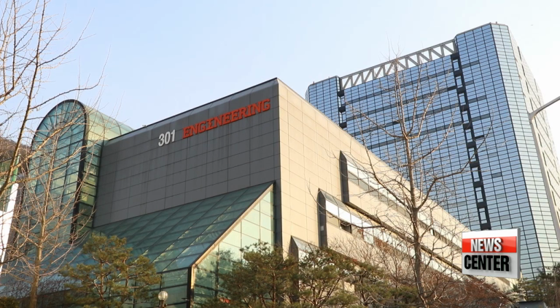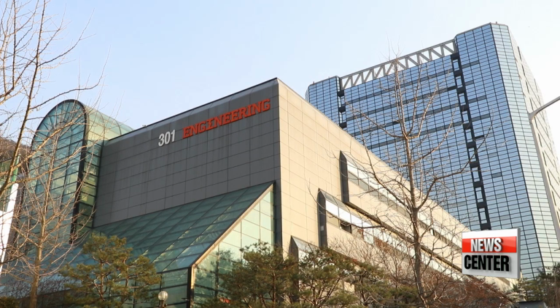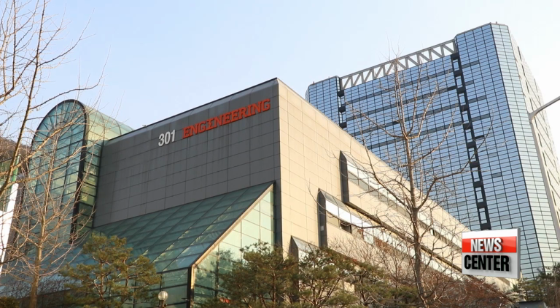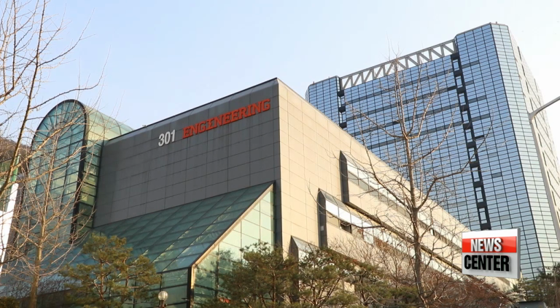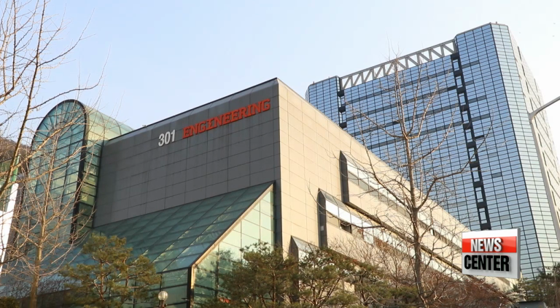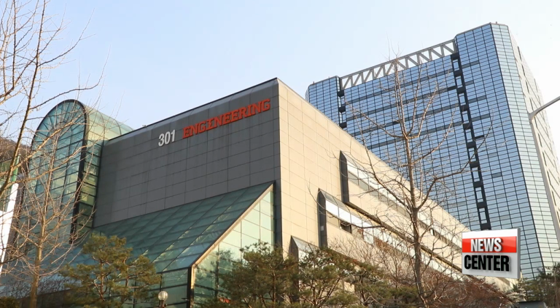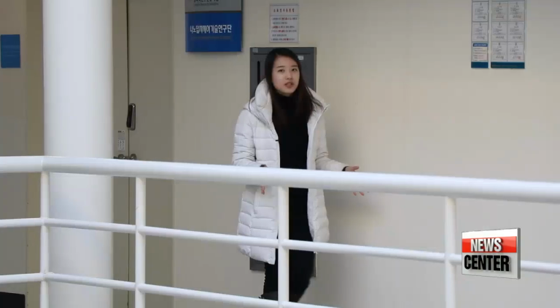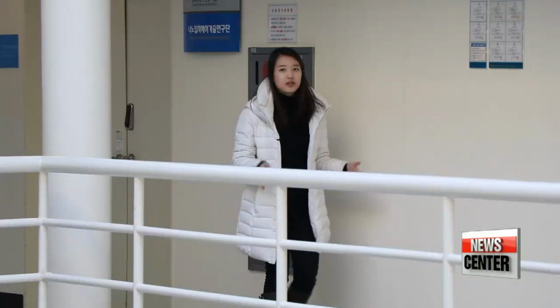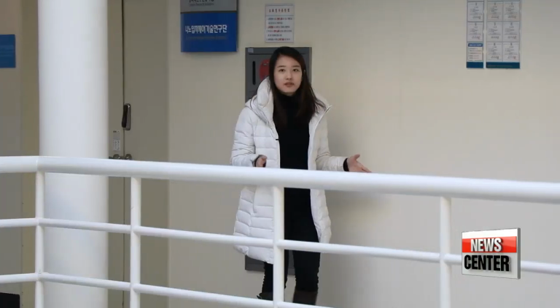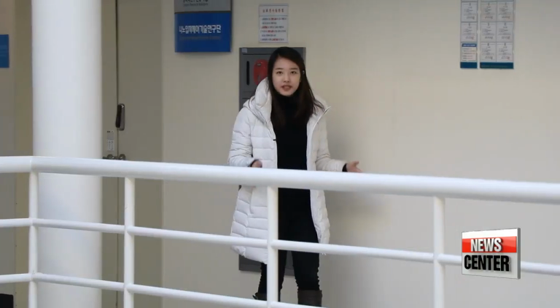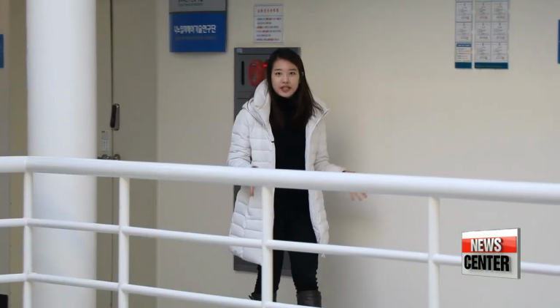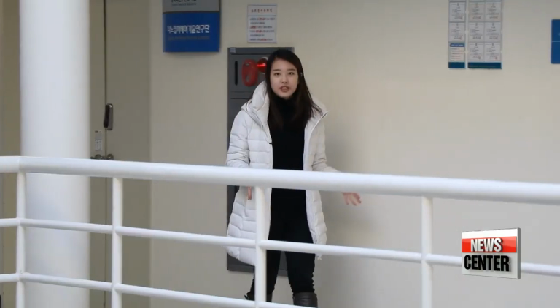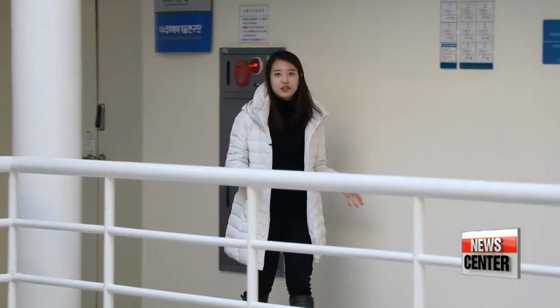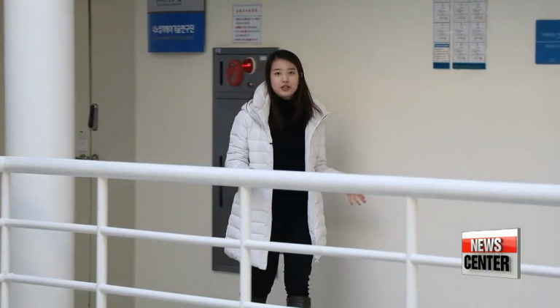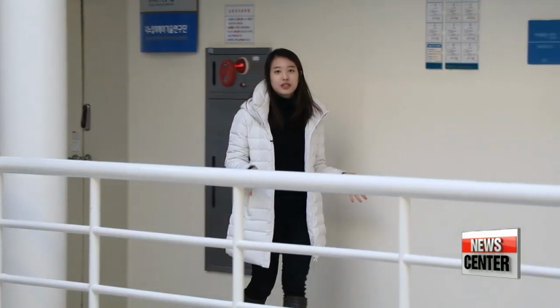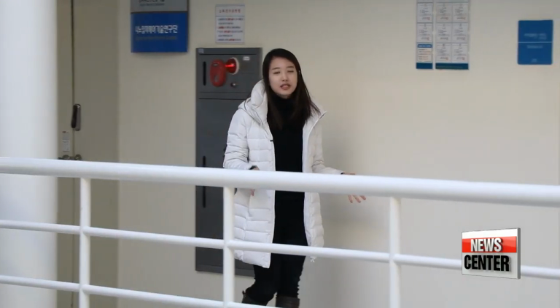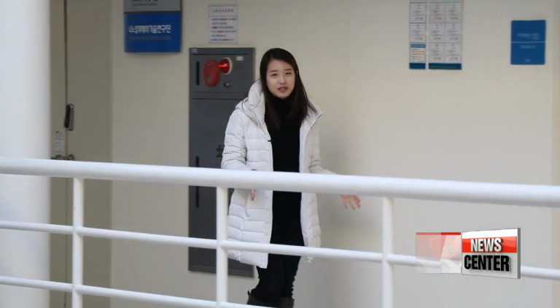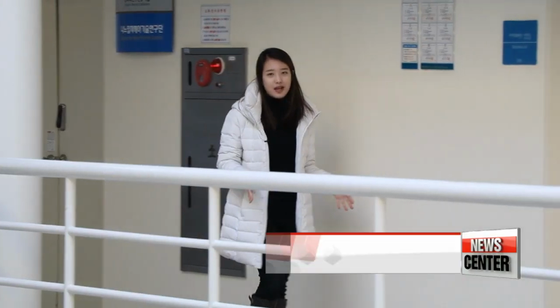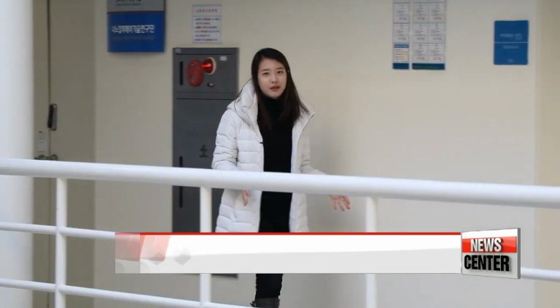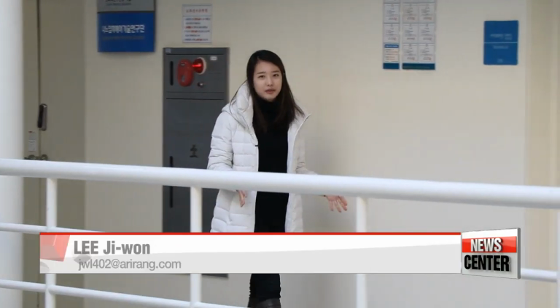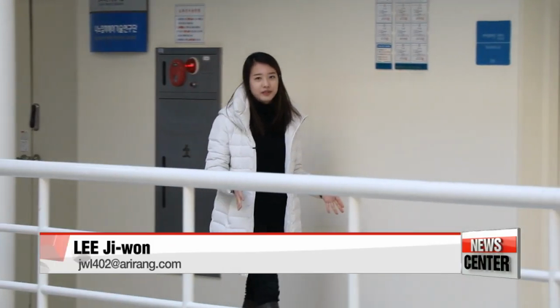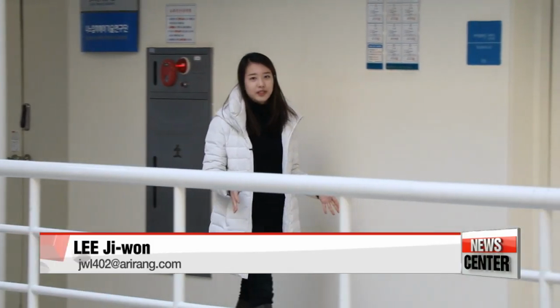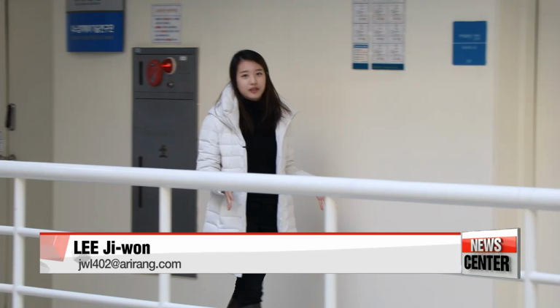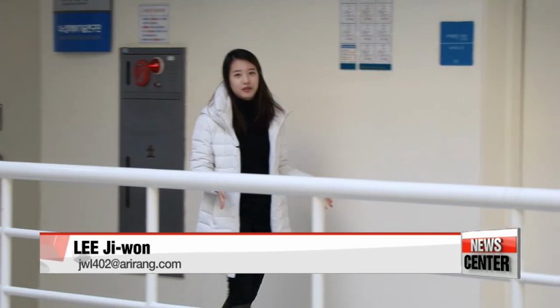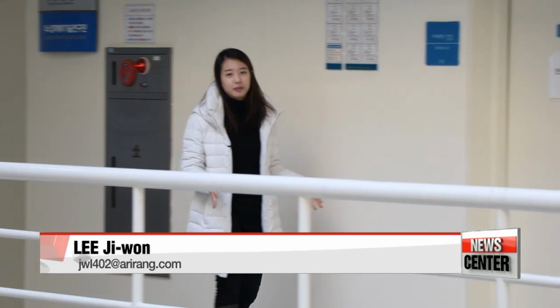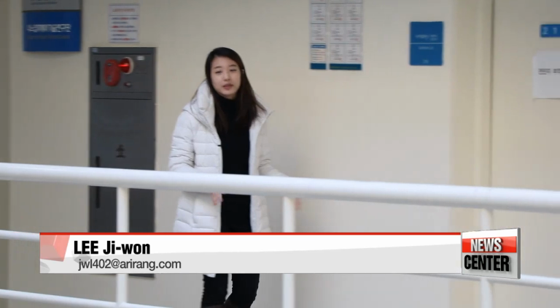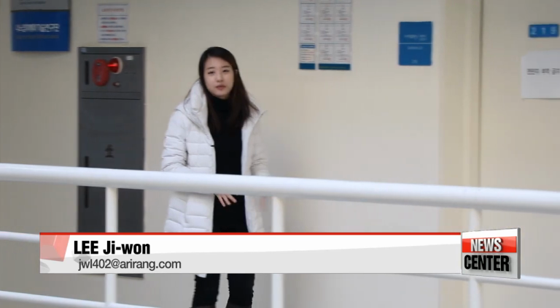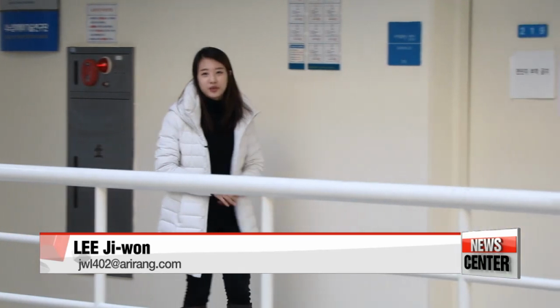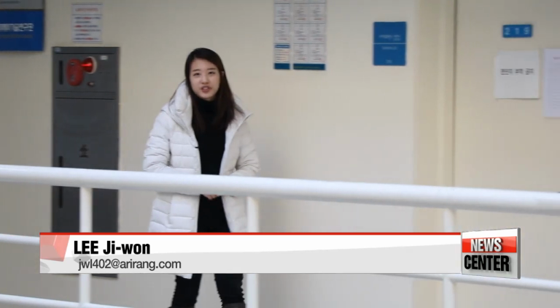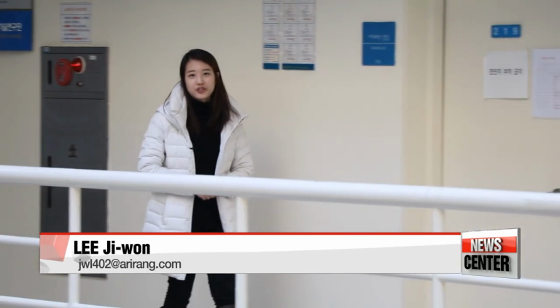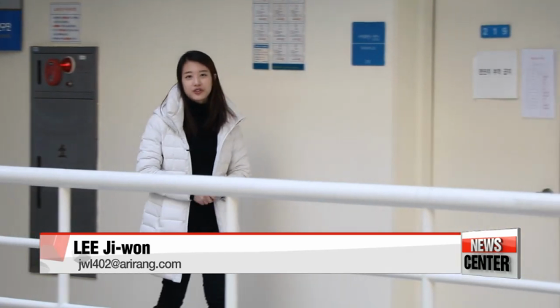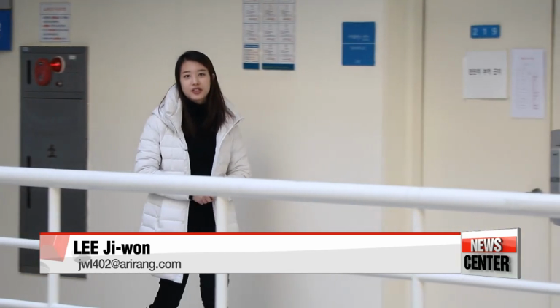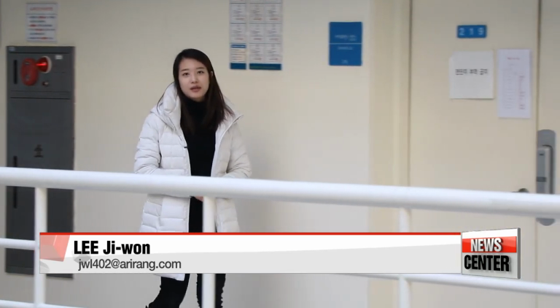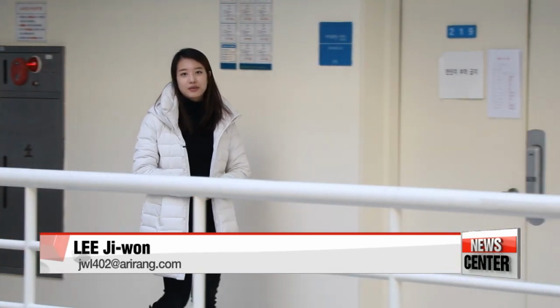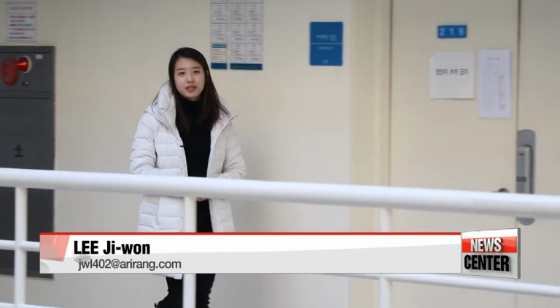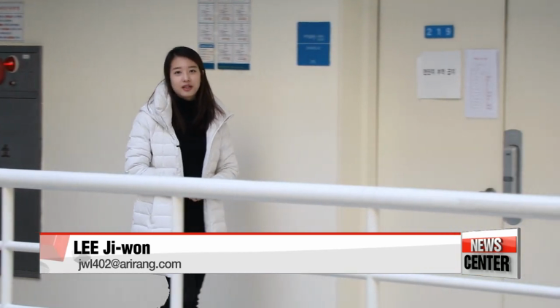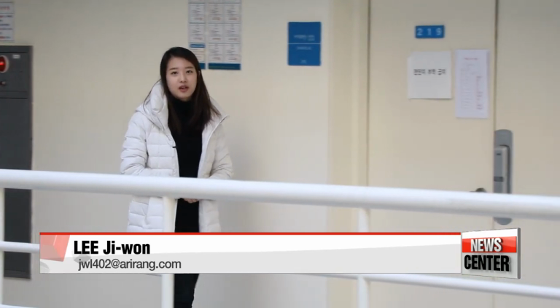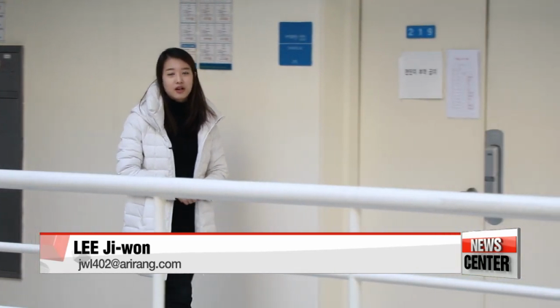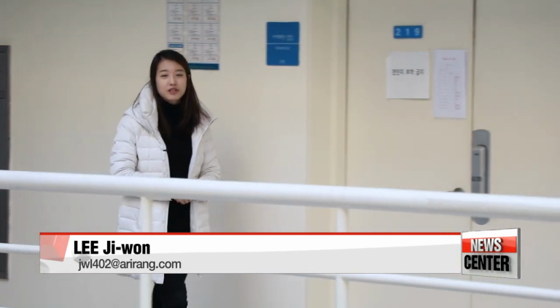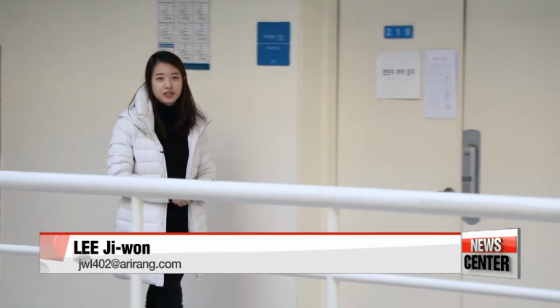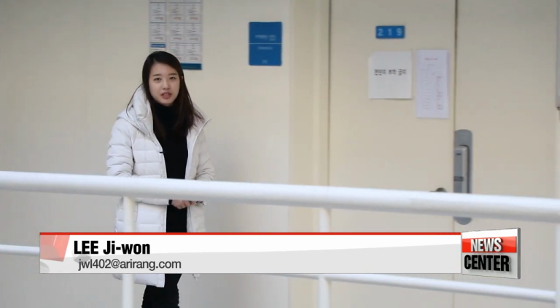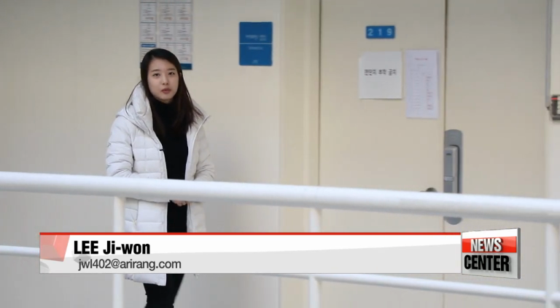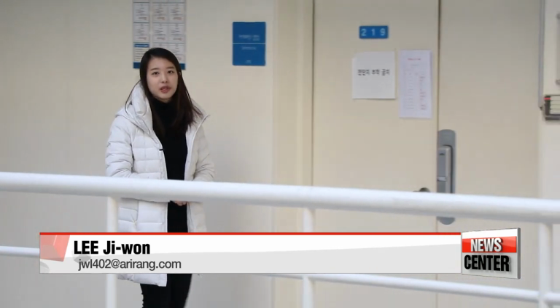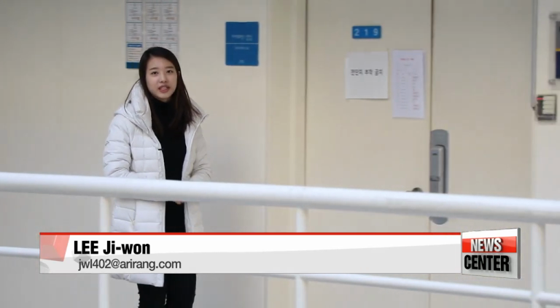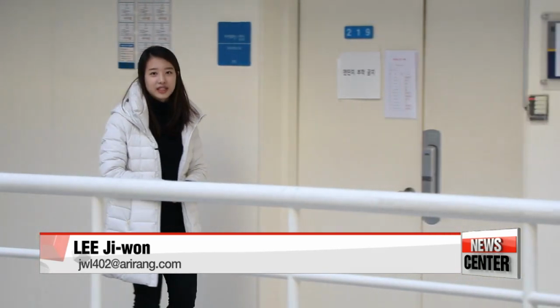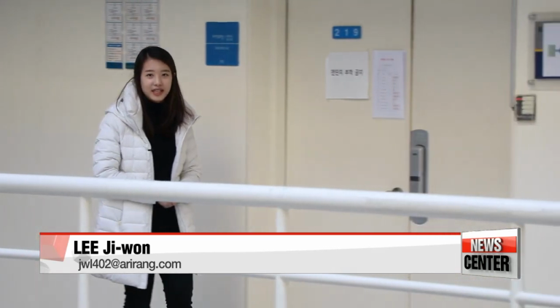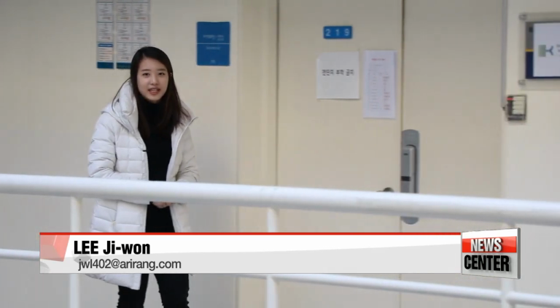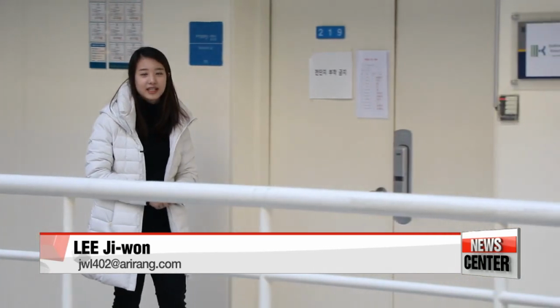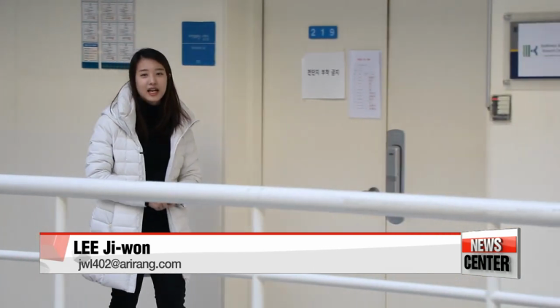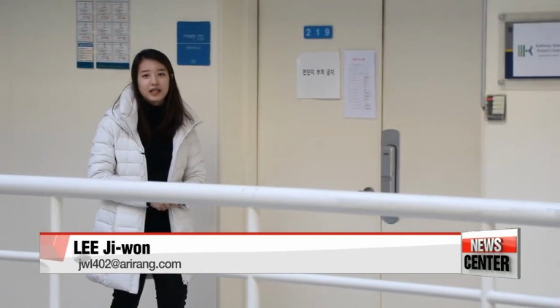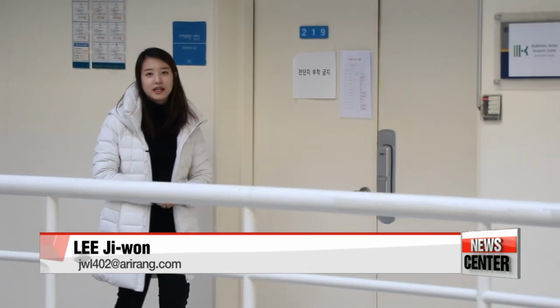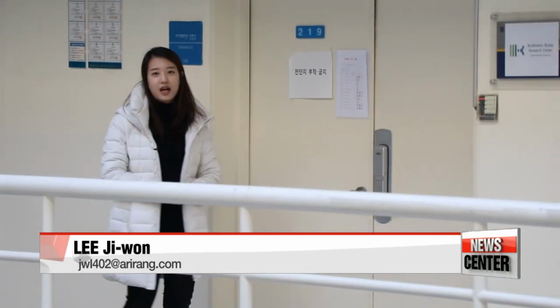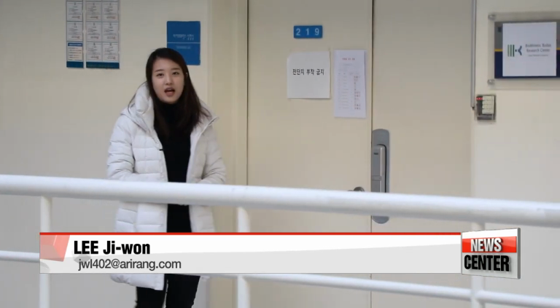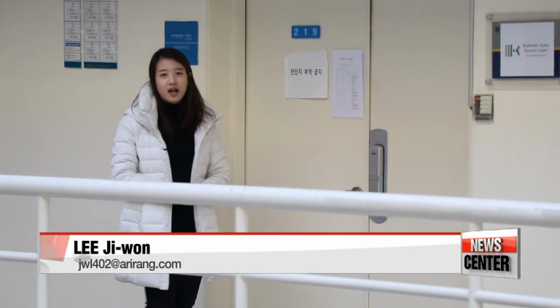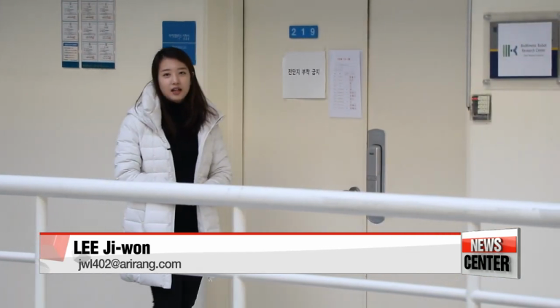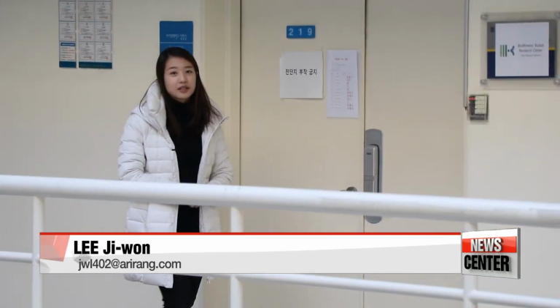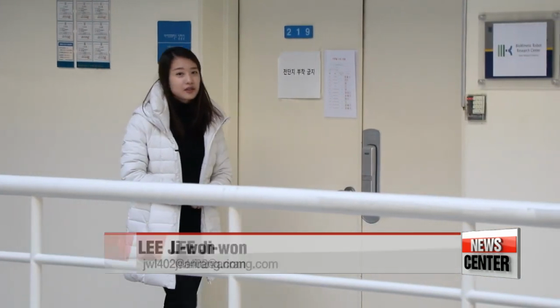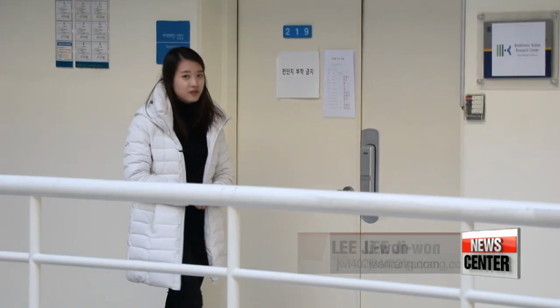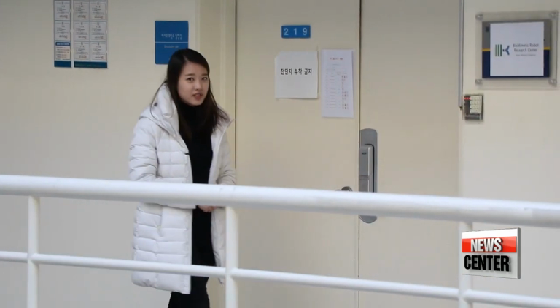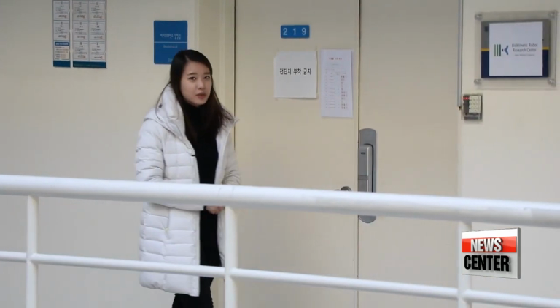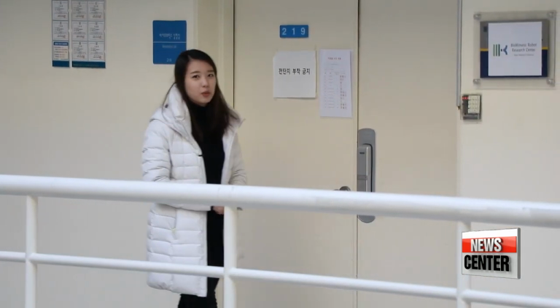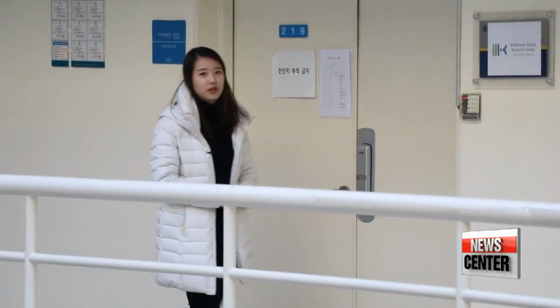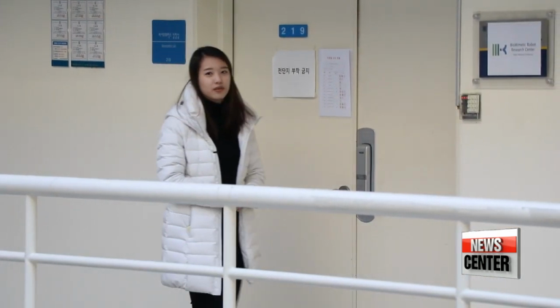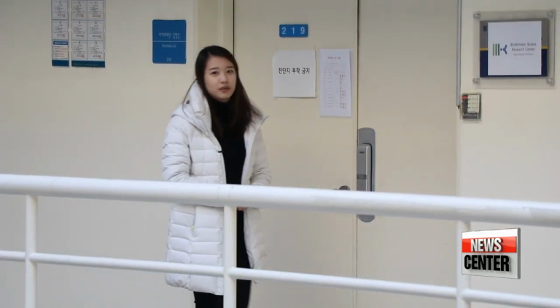Universities are on vacation this time of year, but the research labs here are still working day and night. Let's go visit one of them.